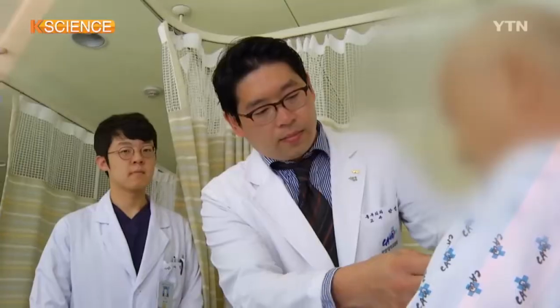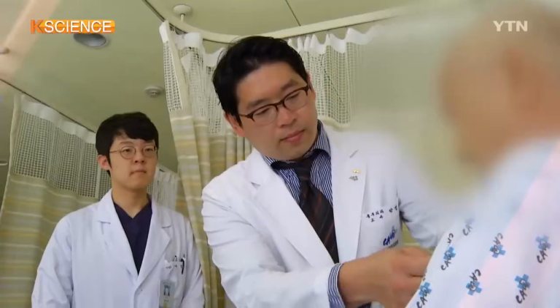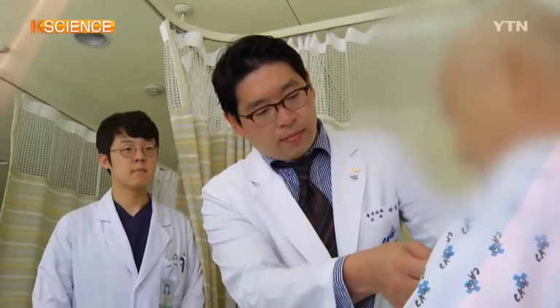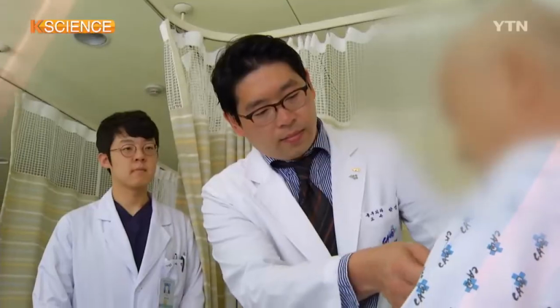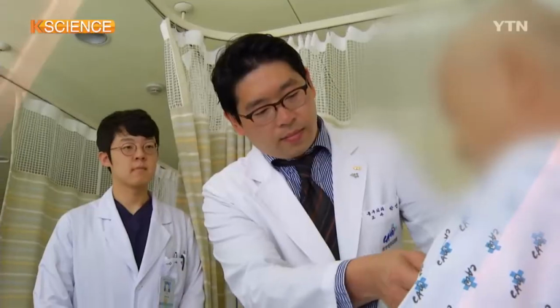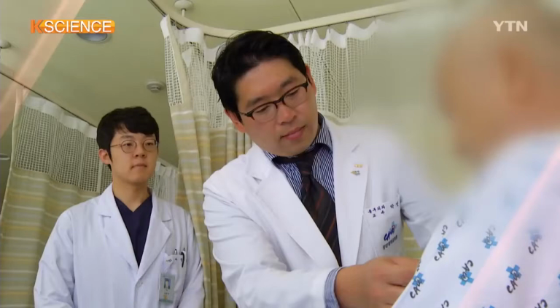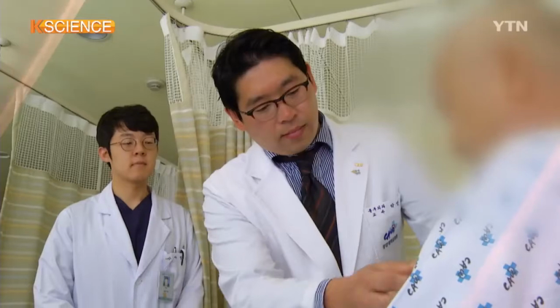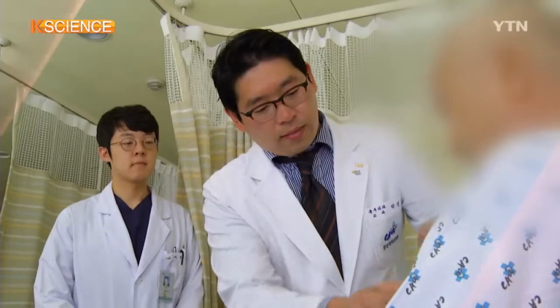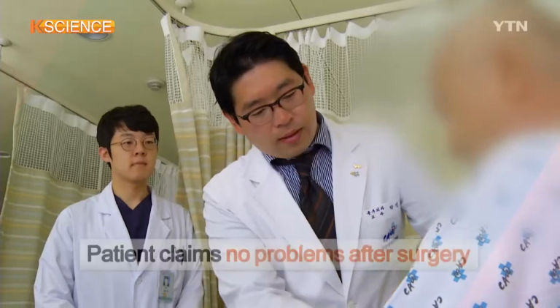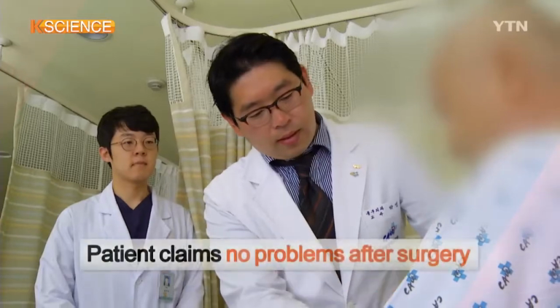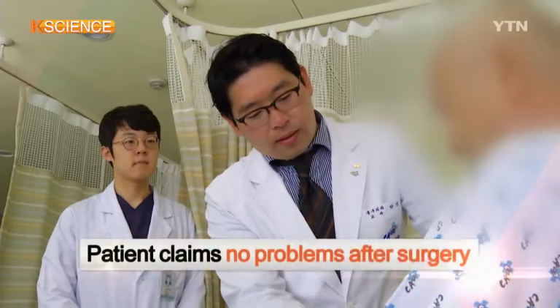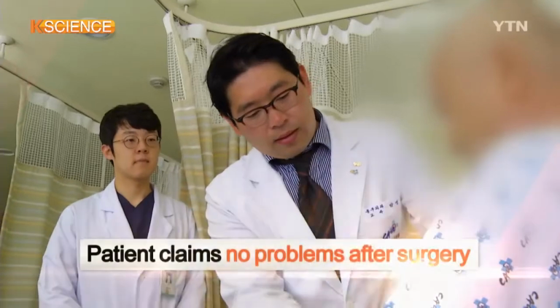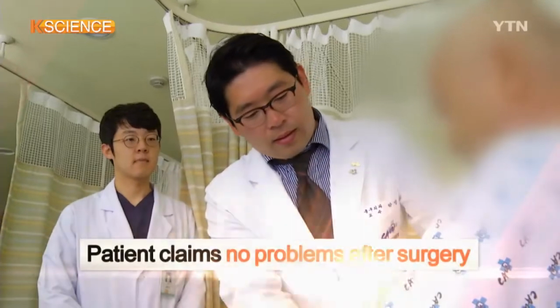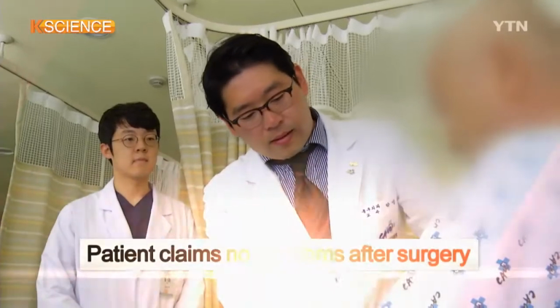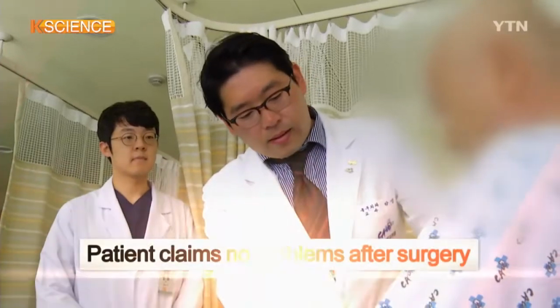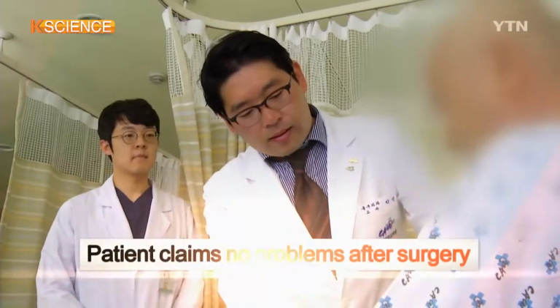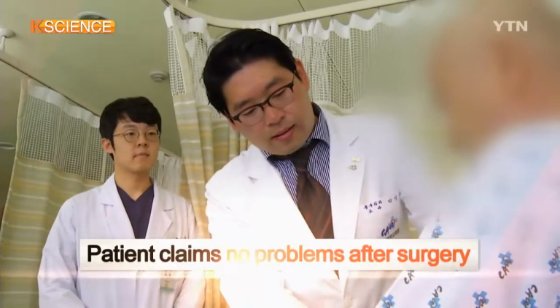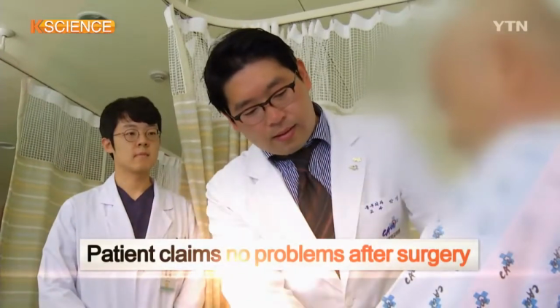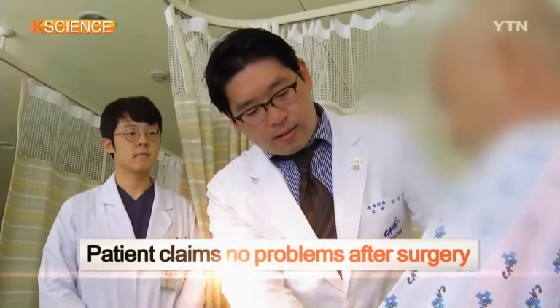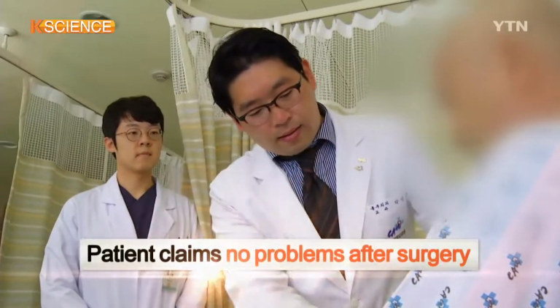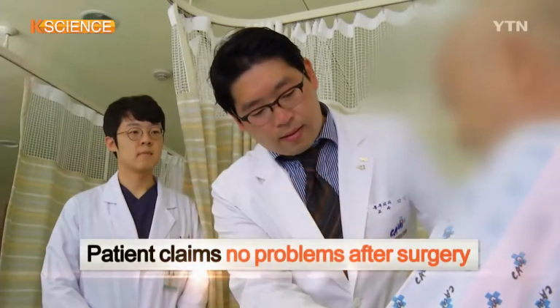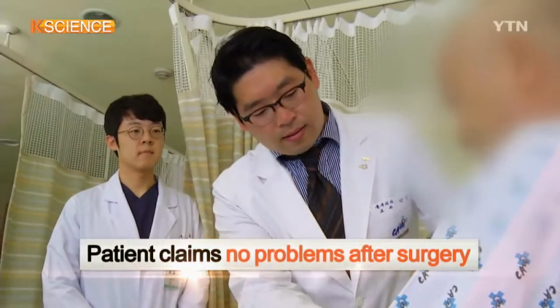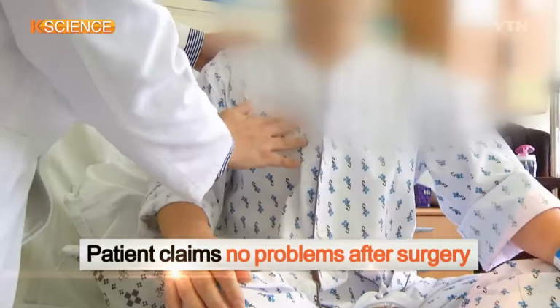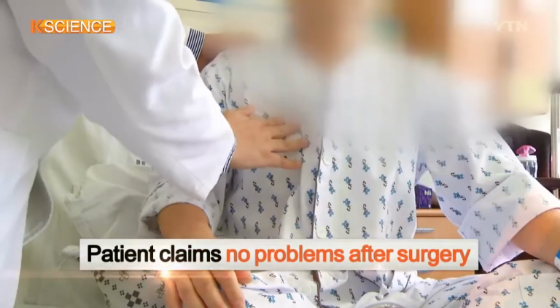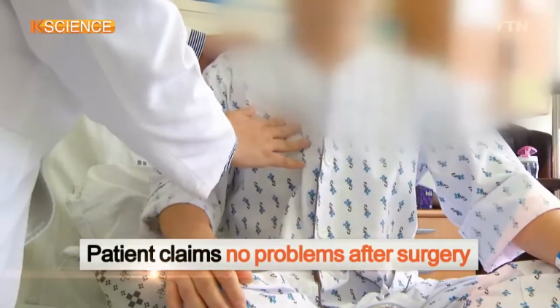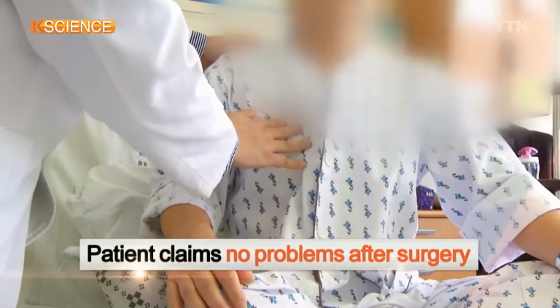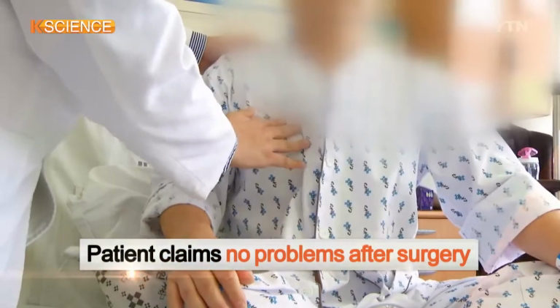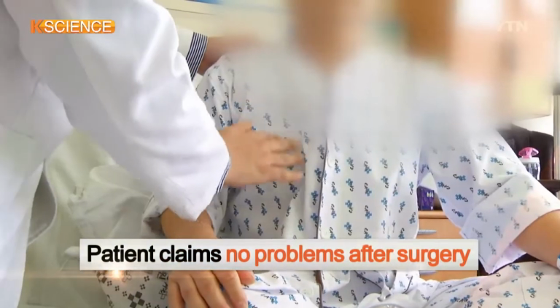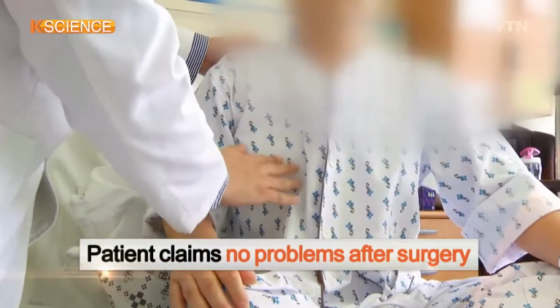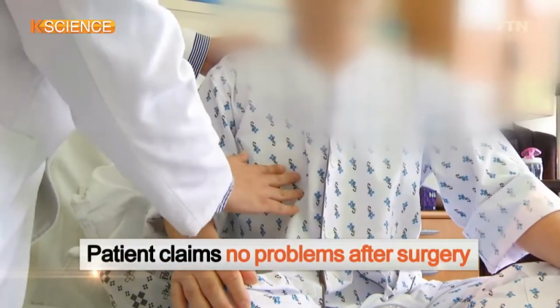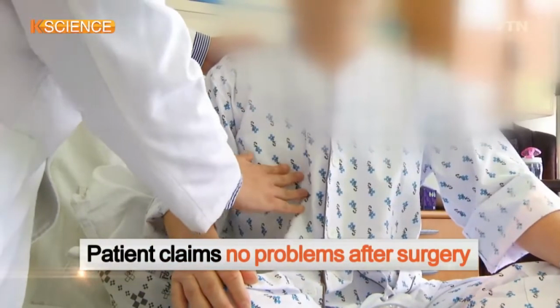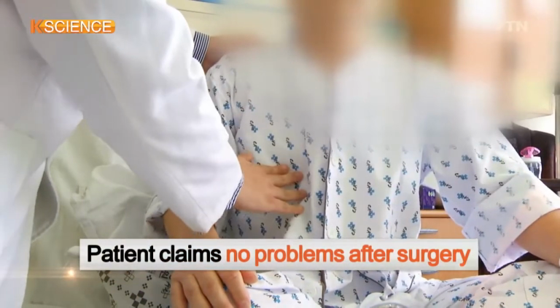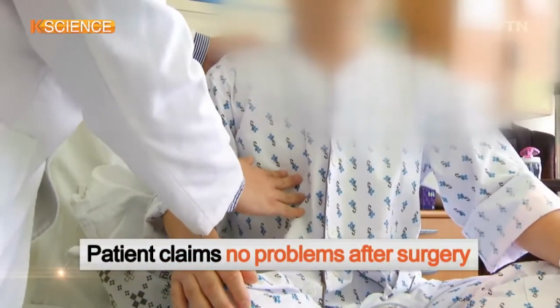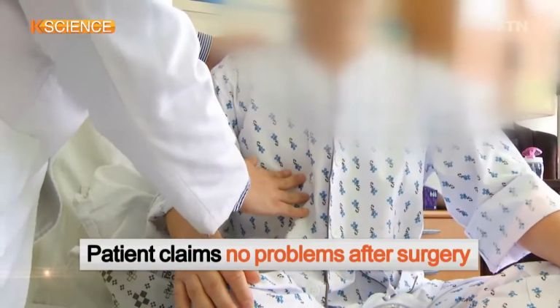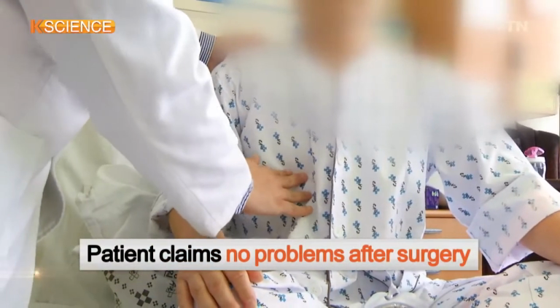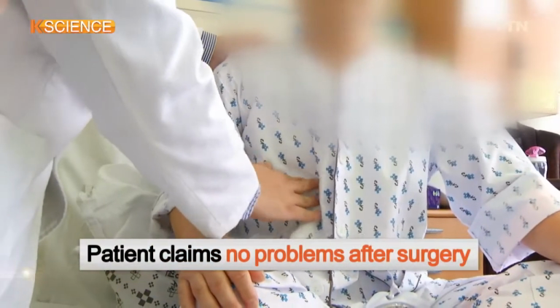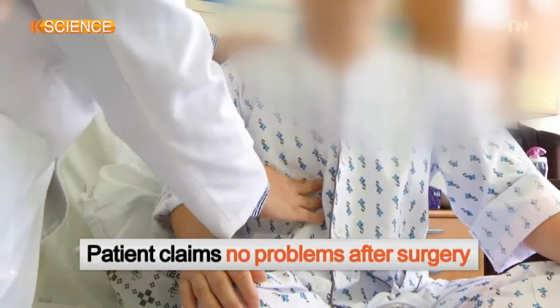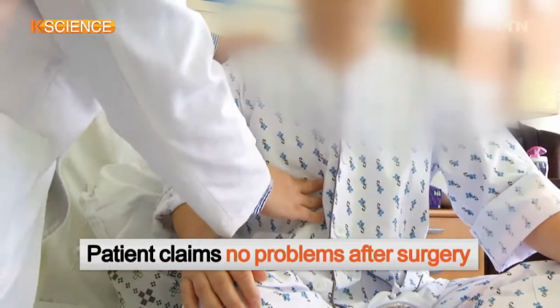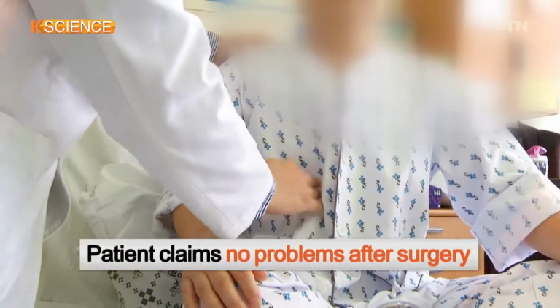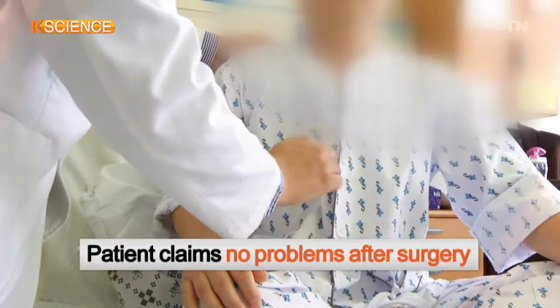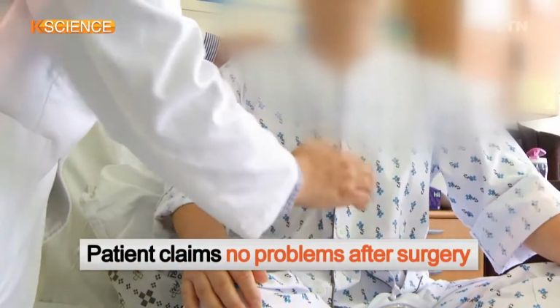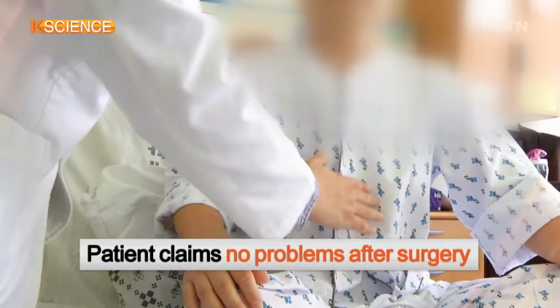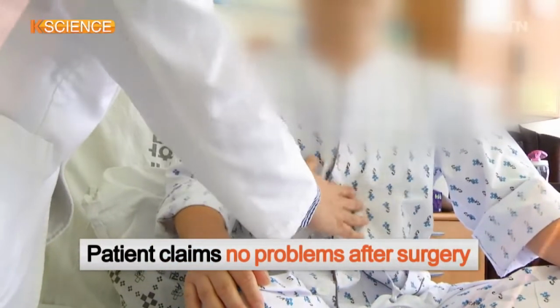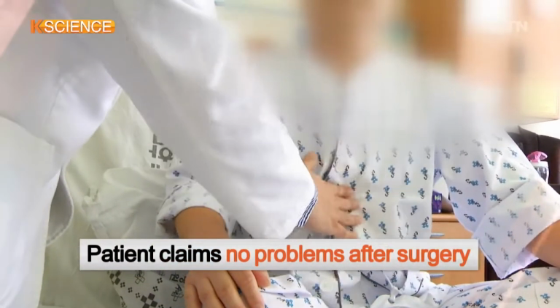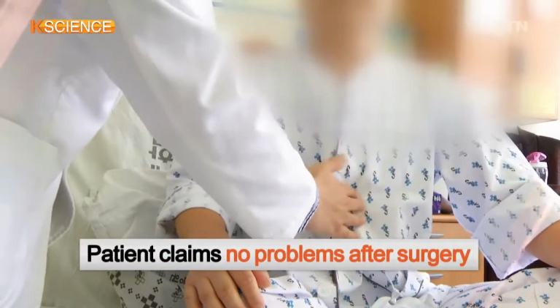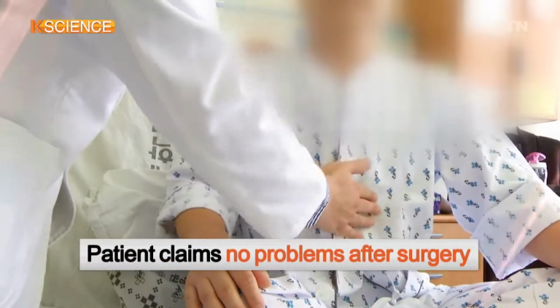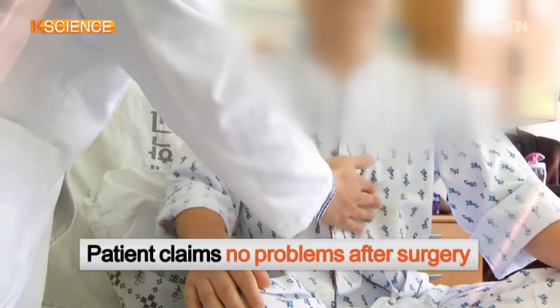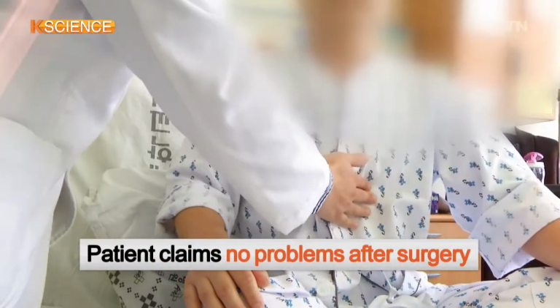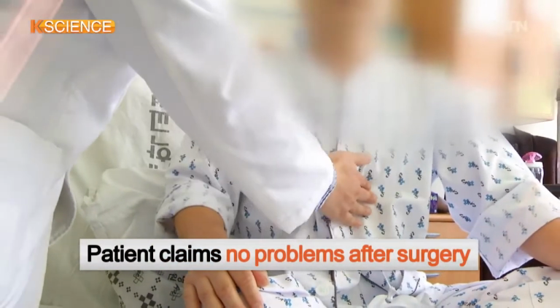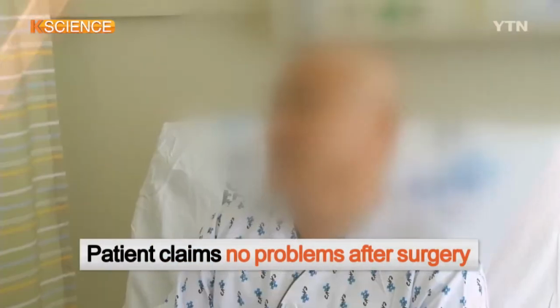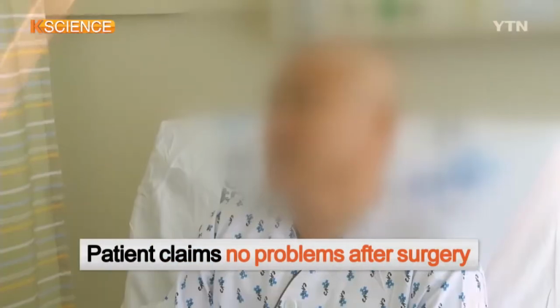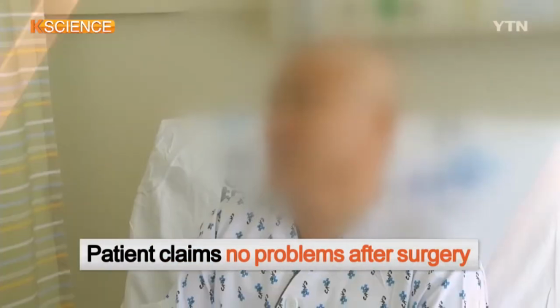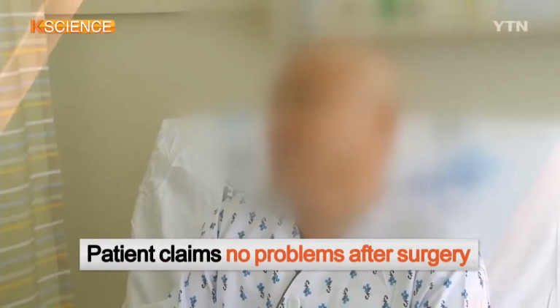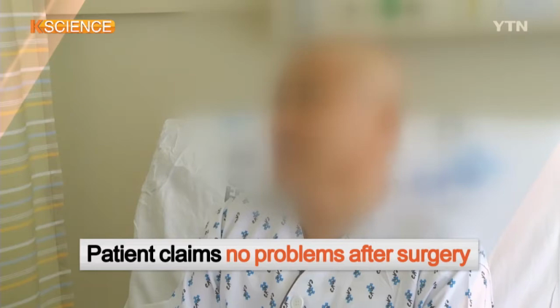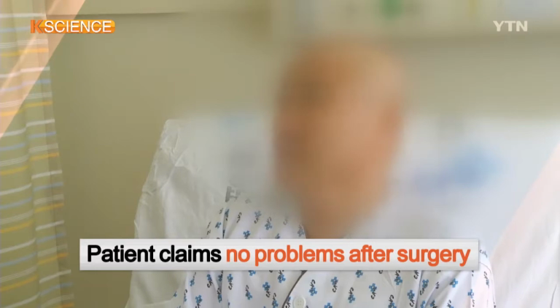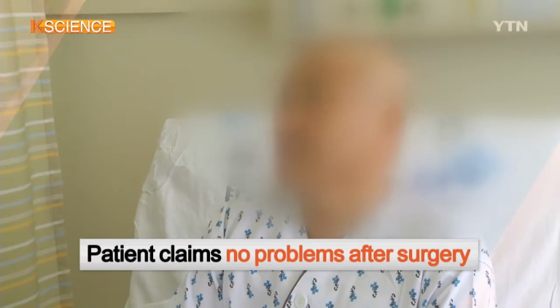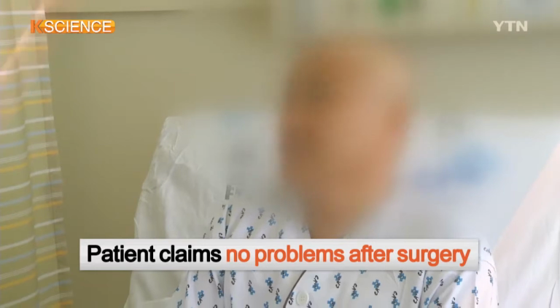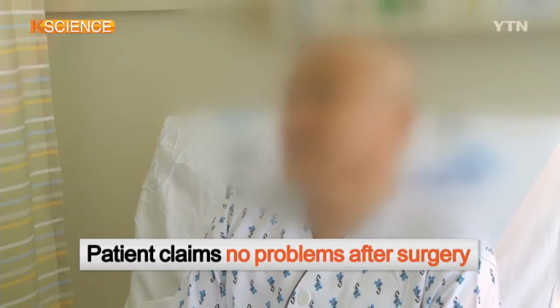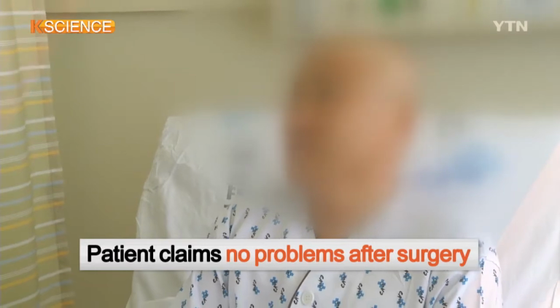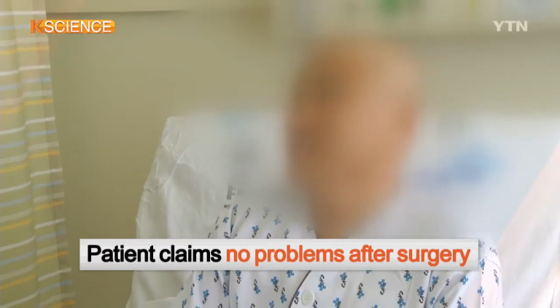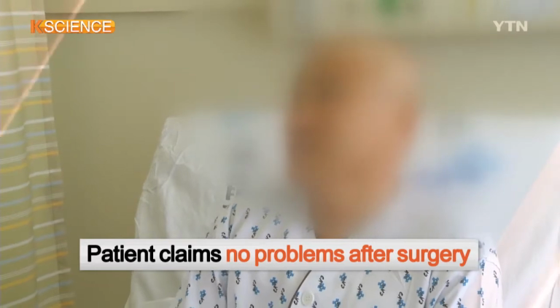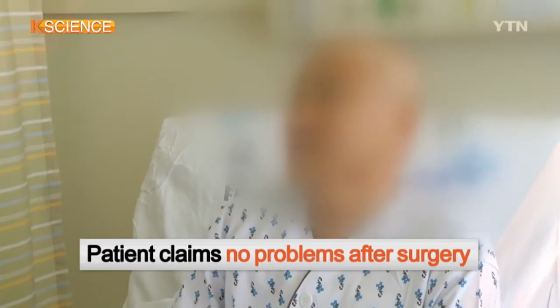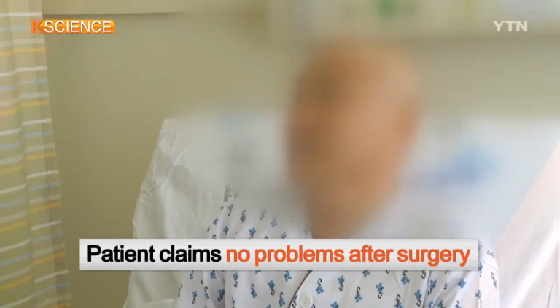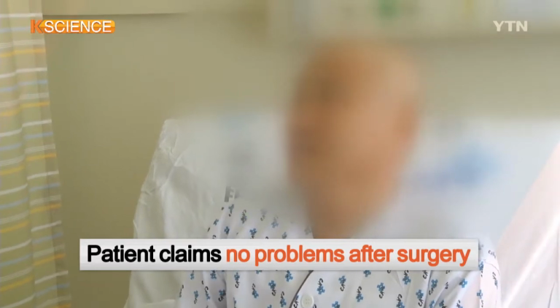The patient with the artificial ribcage said he has had no health problems since the surgery 15 days ago.